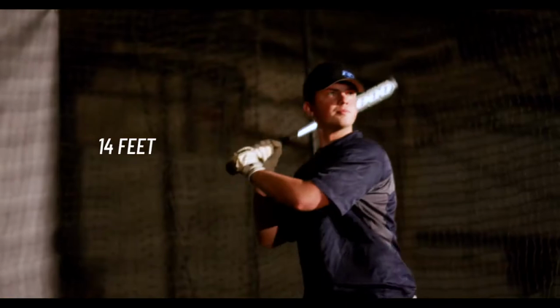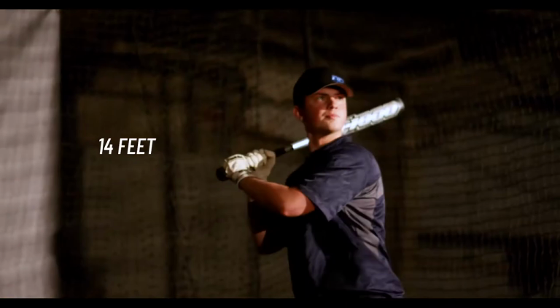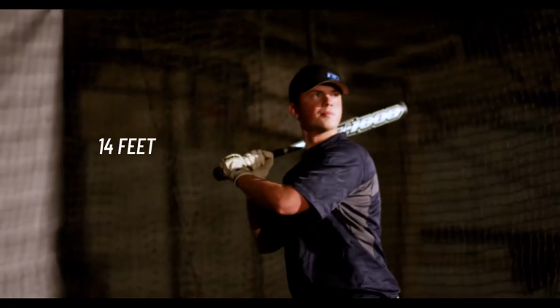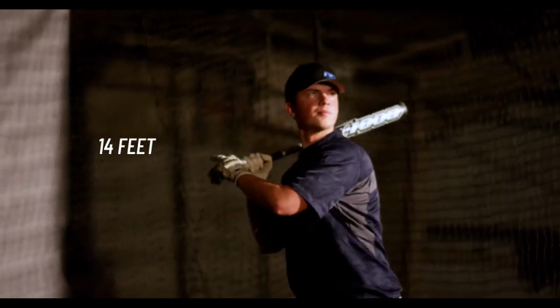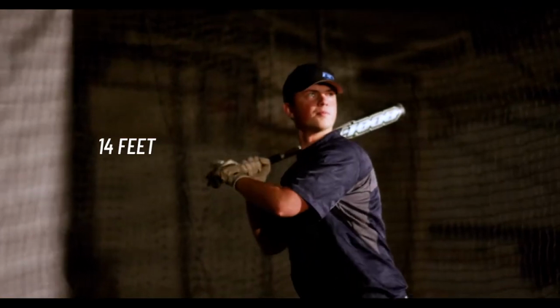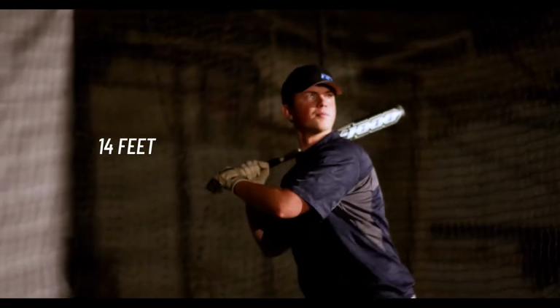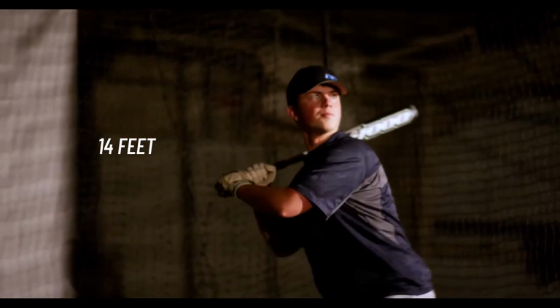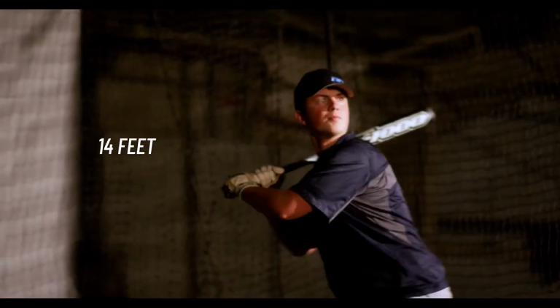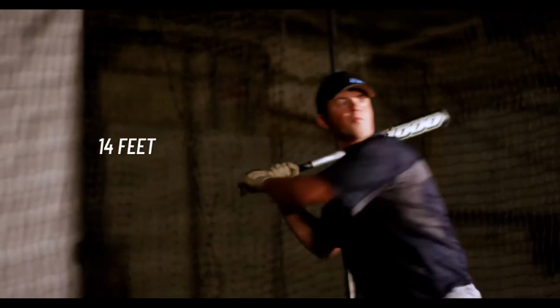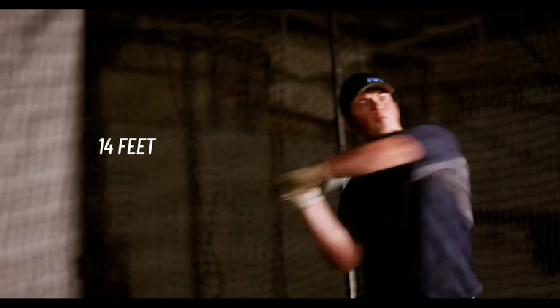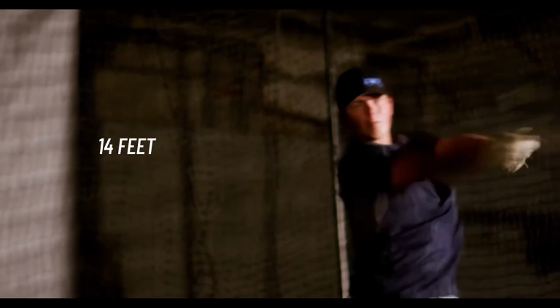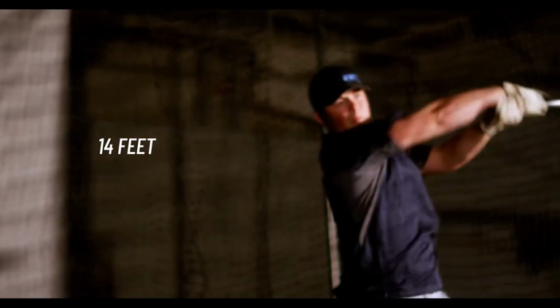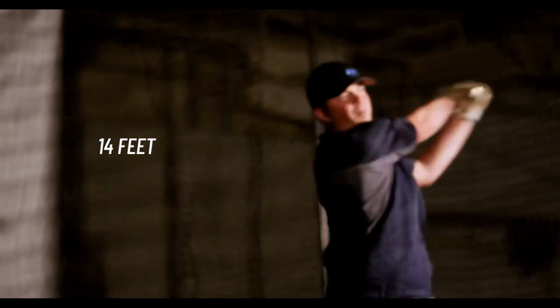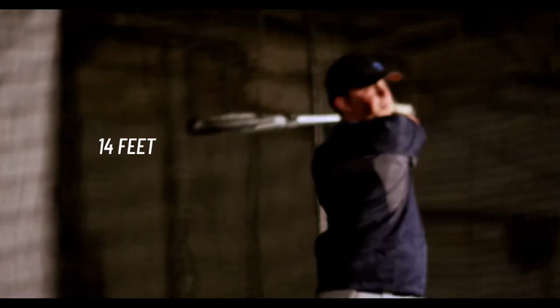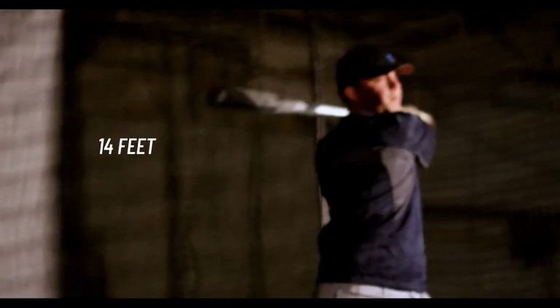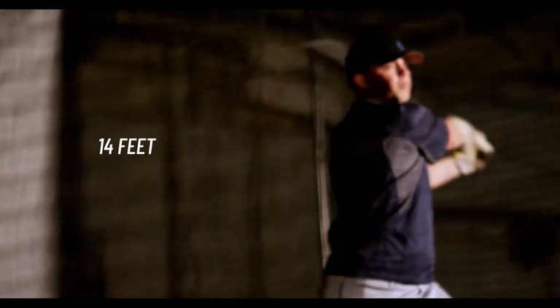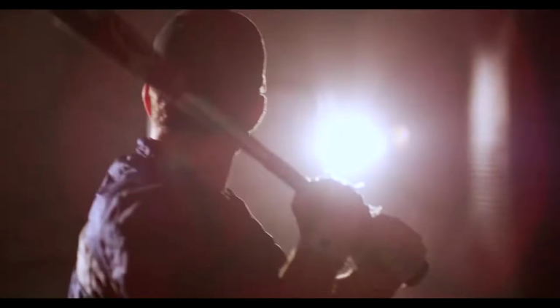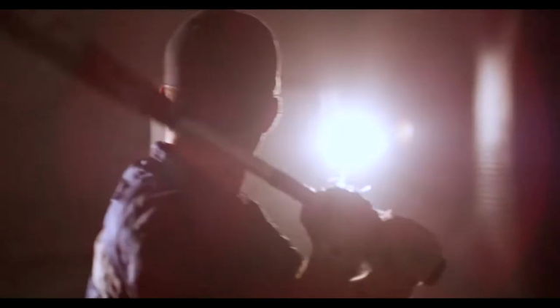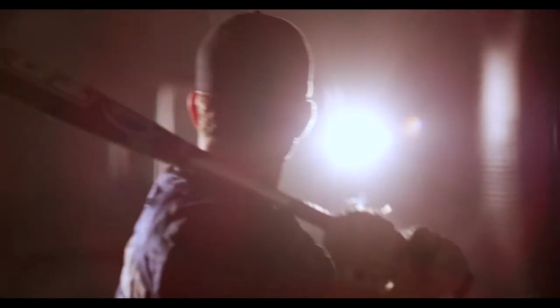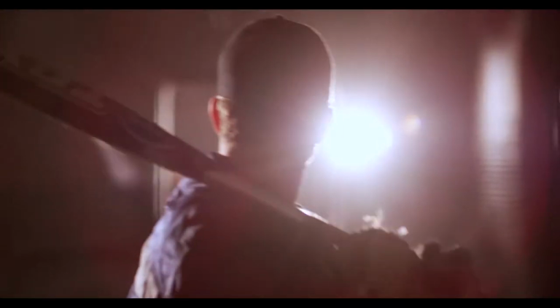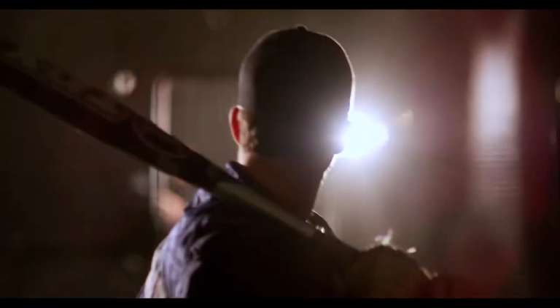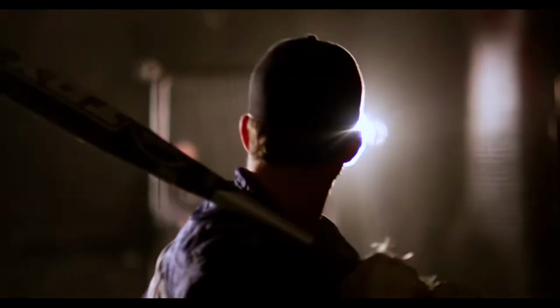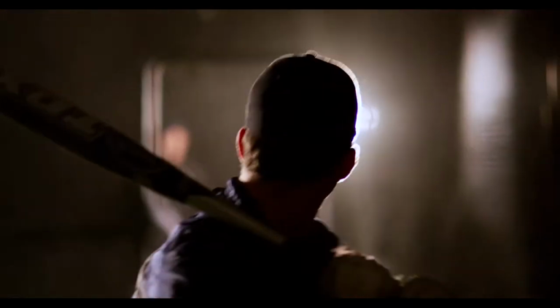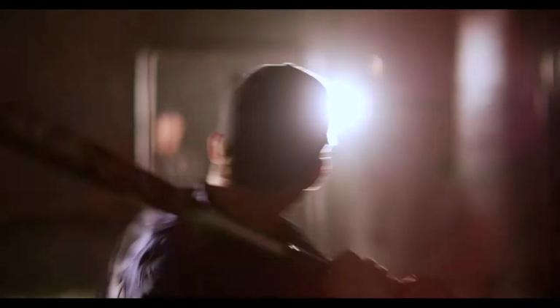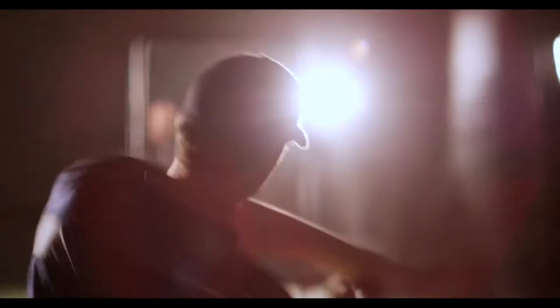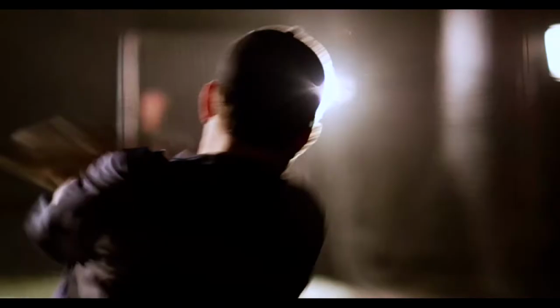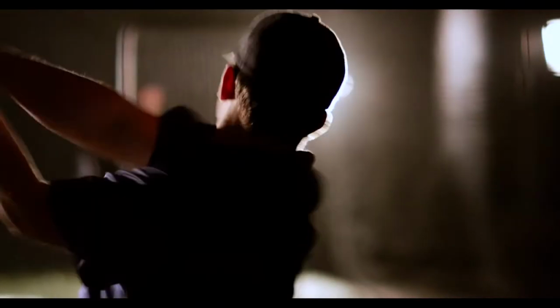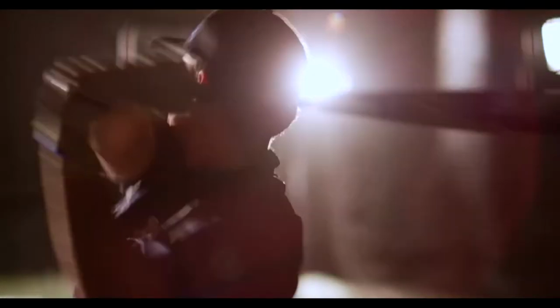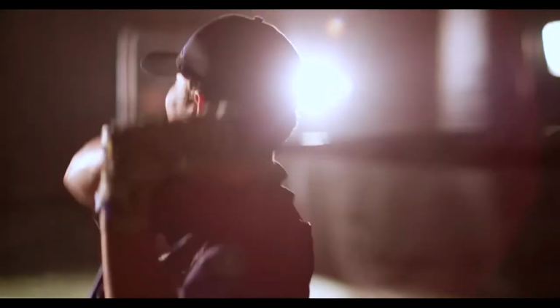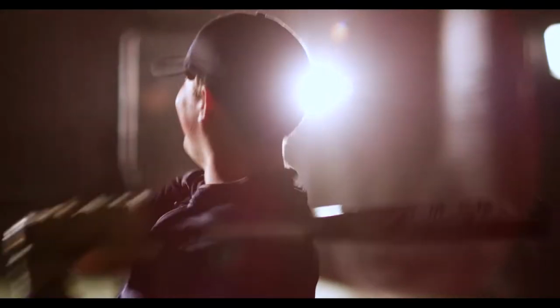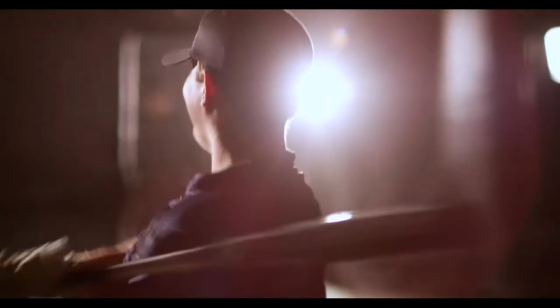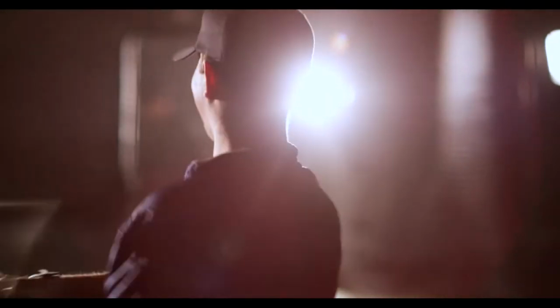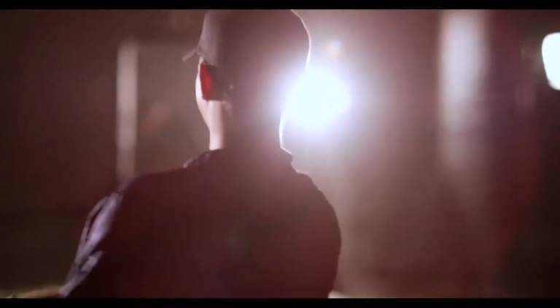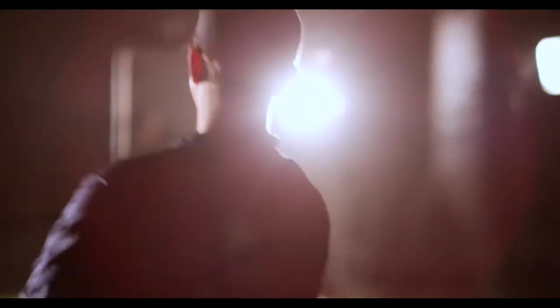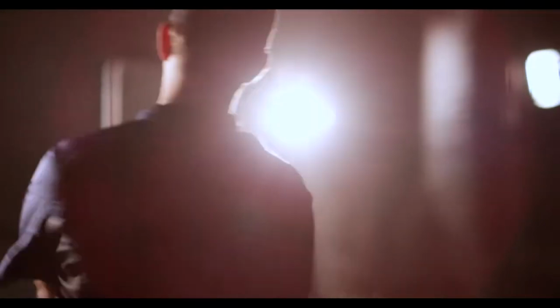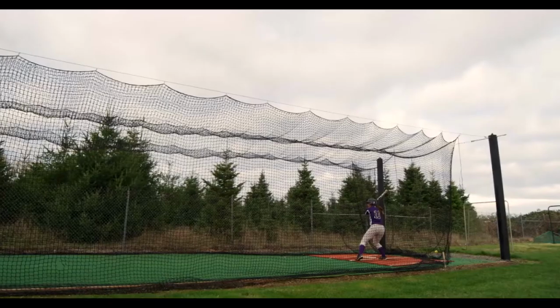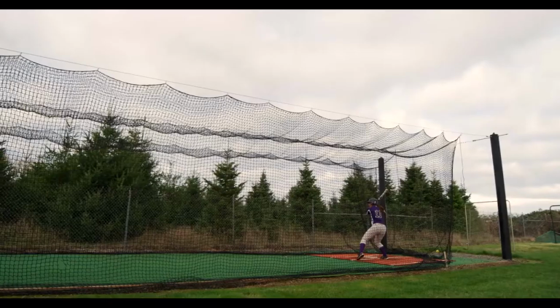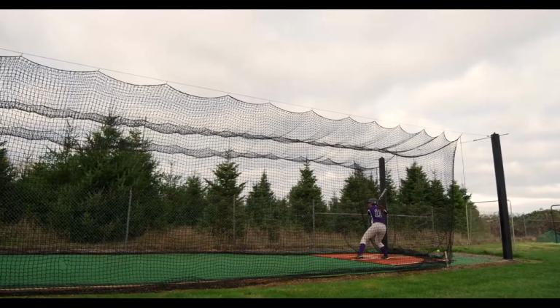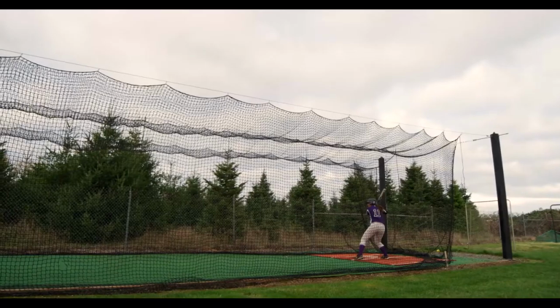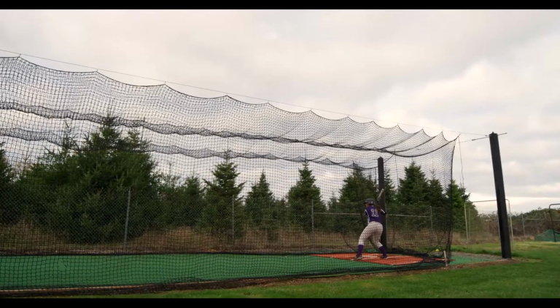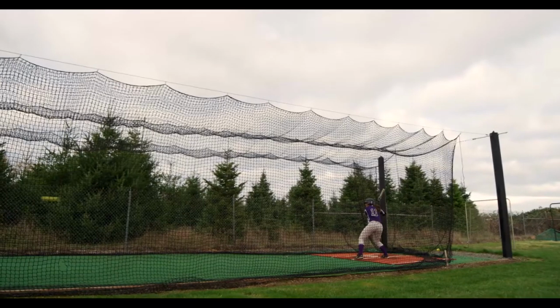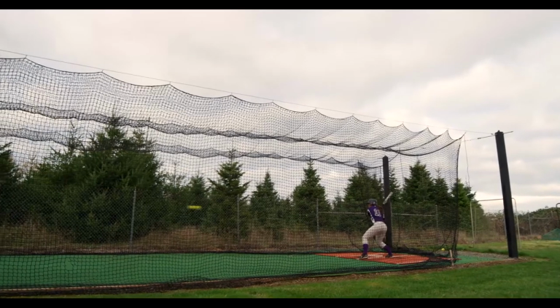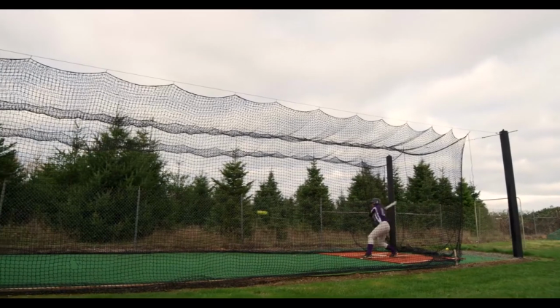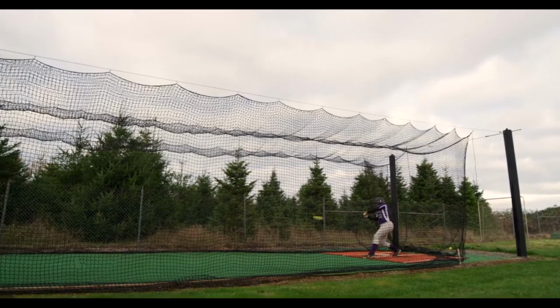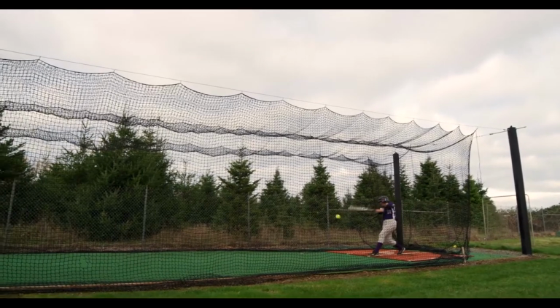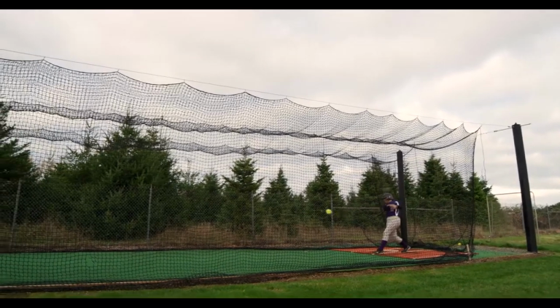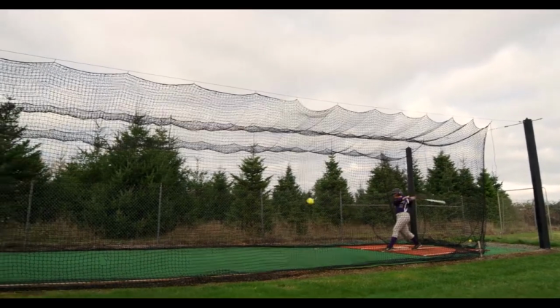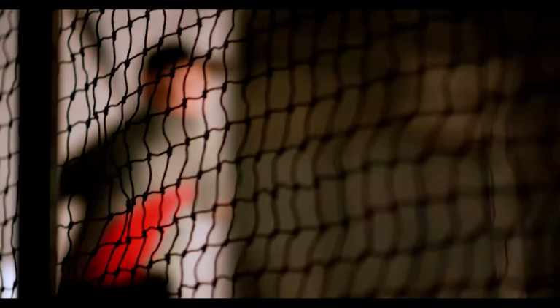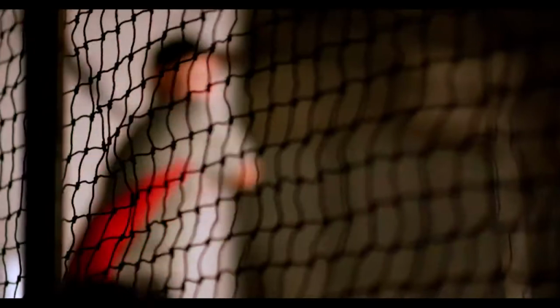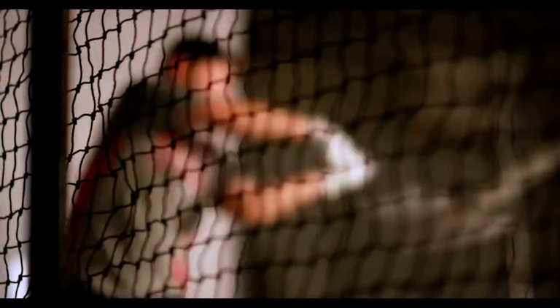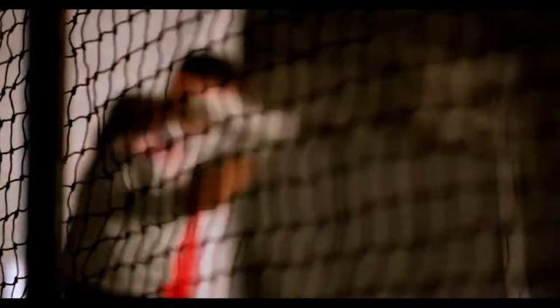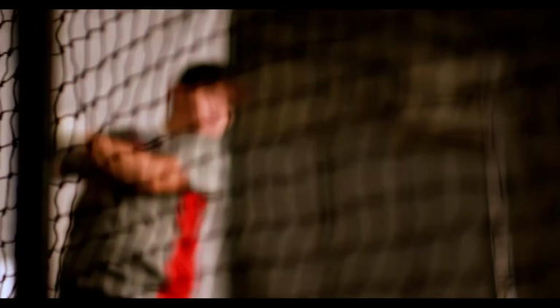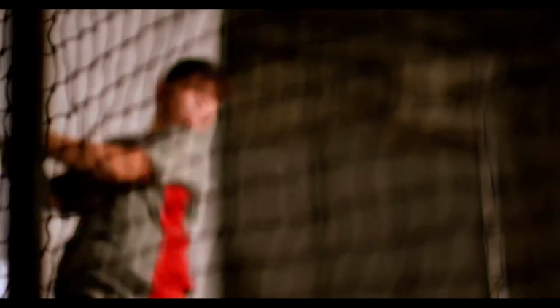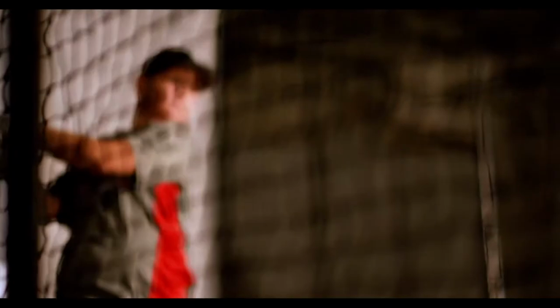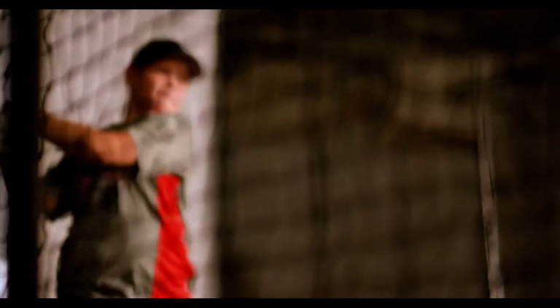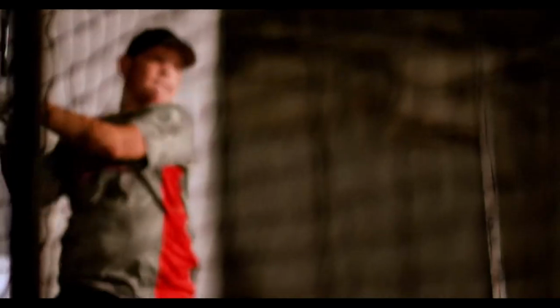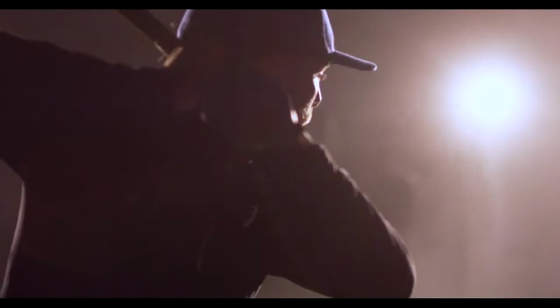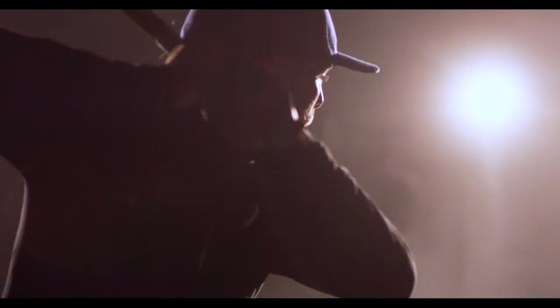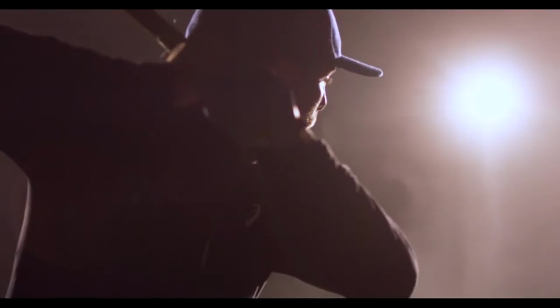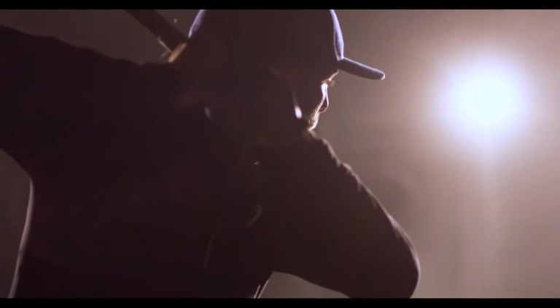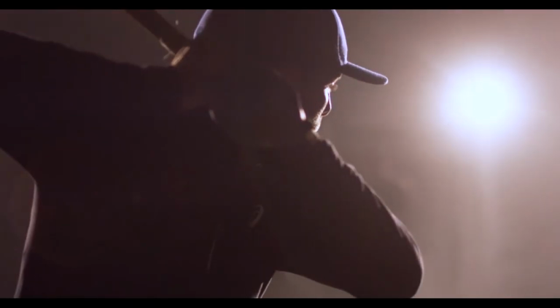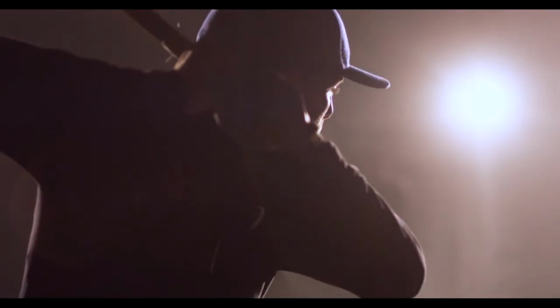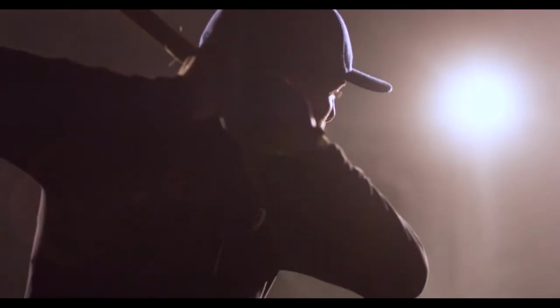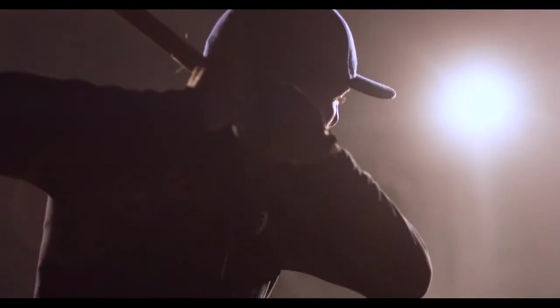At 14 feet wide, there's nothing to worry about. Any size player can take a full rip from either side of the plate.